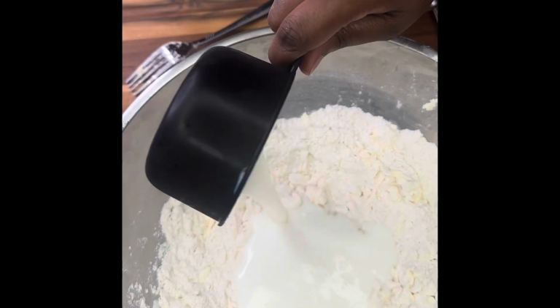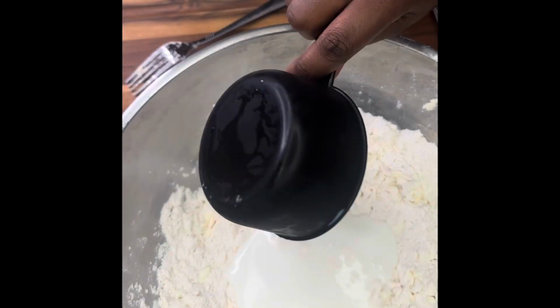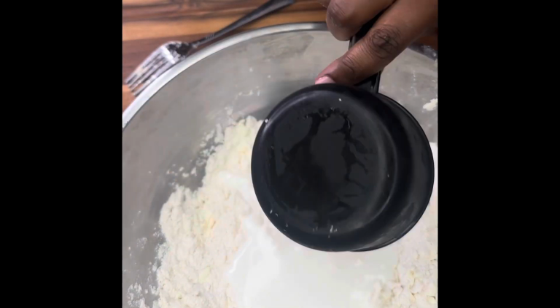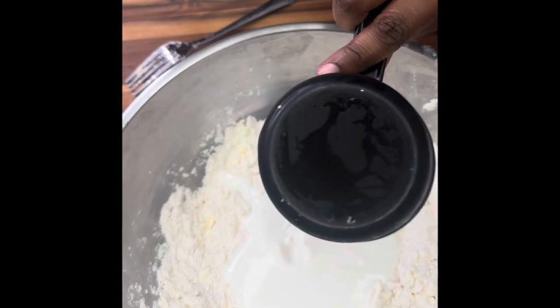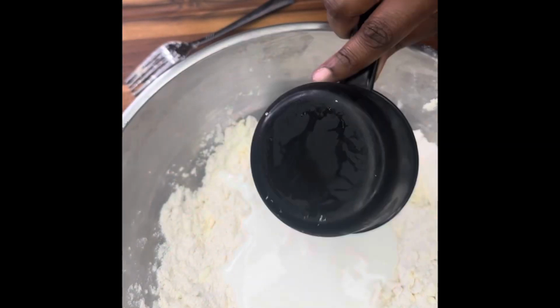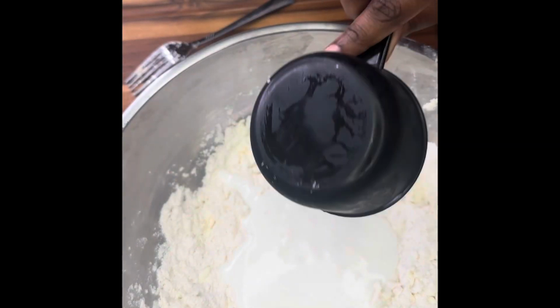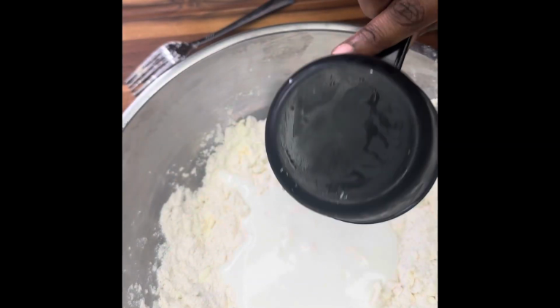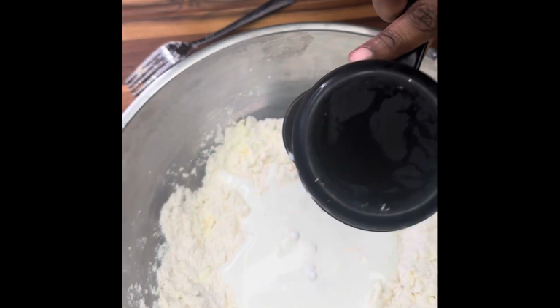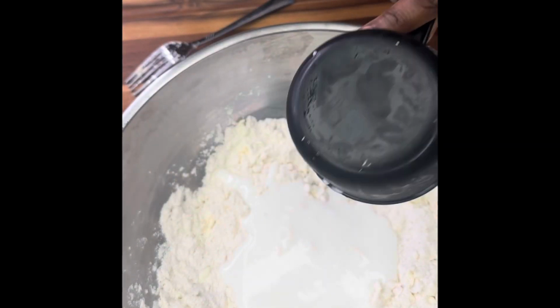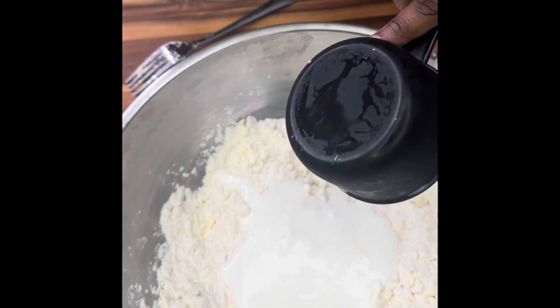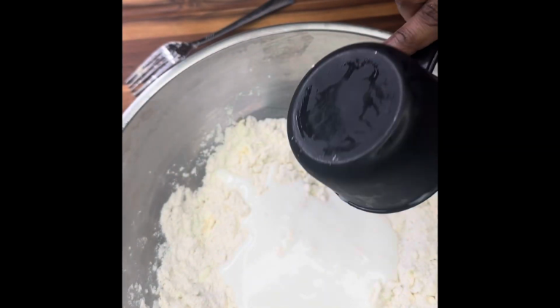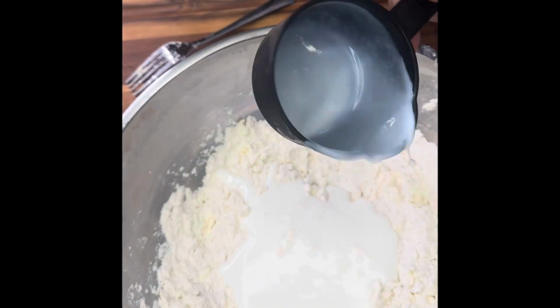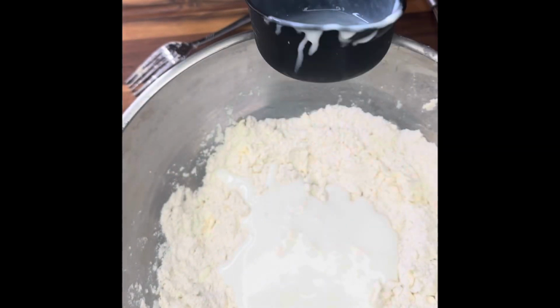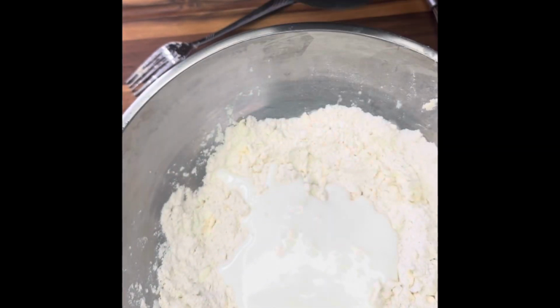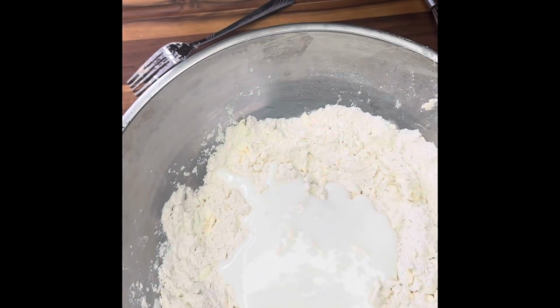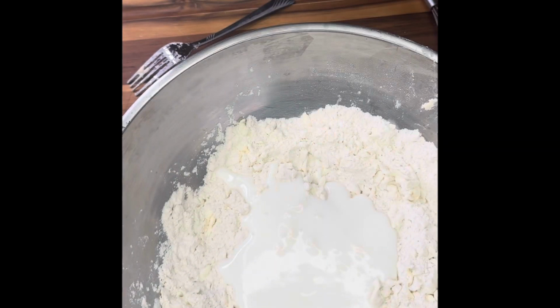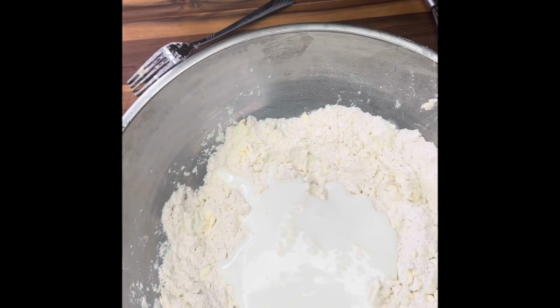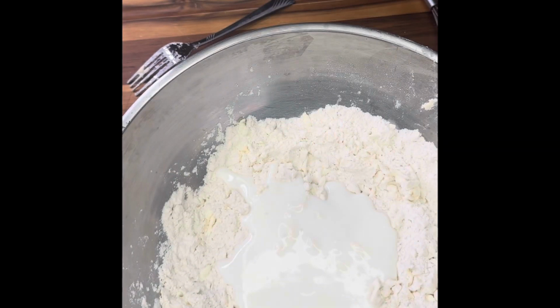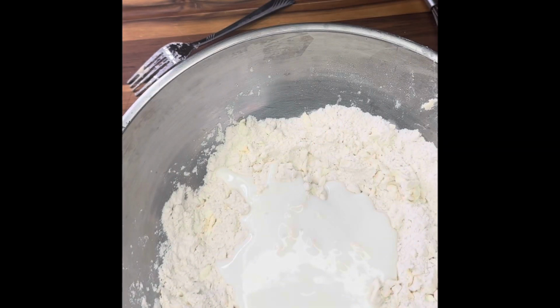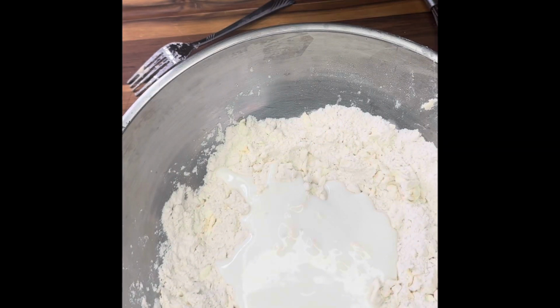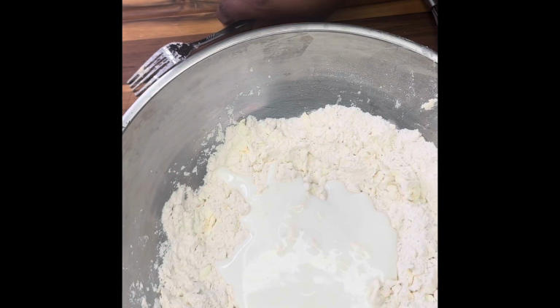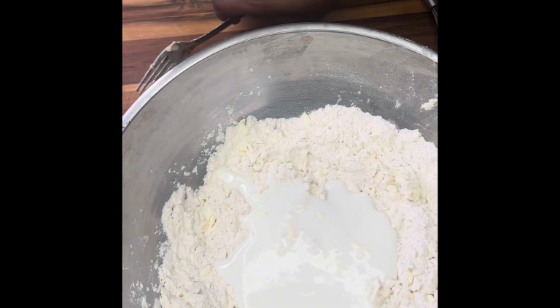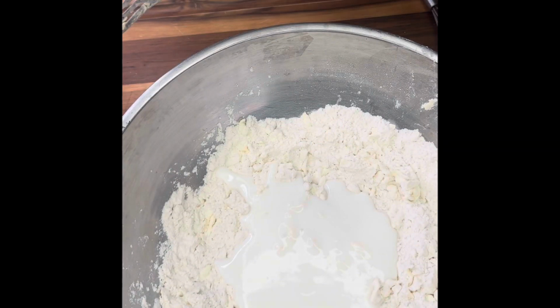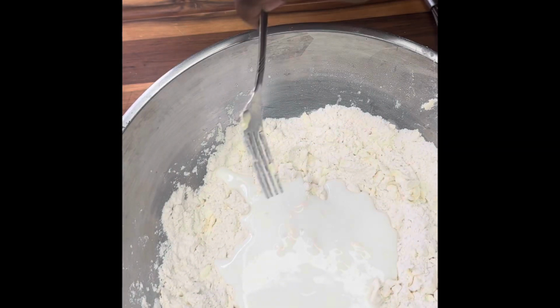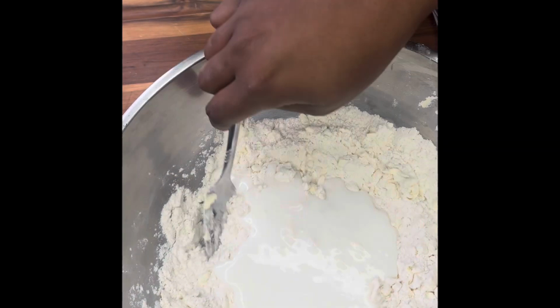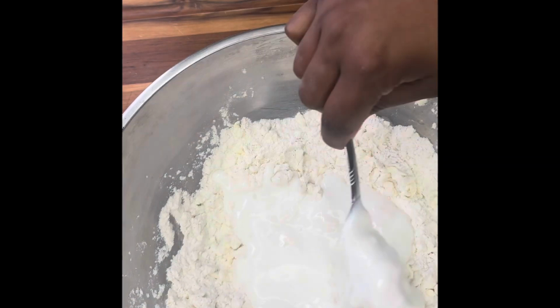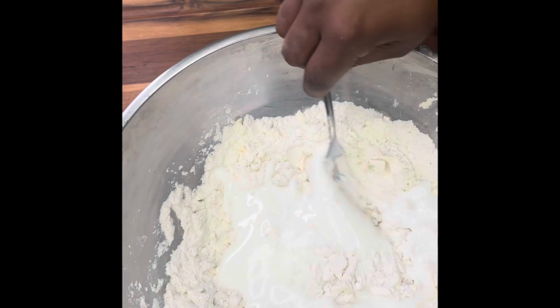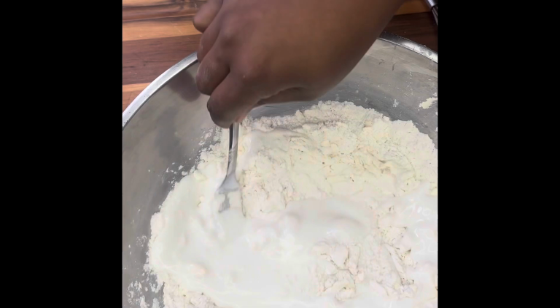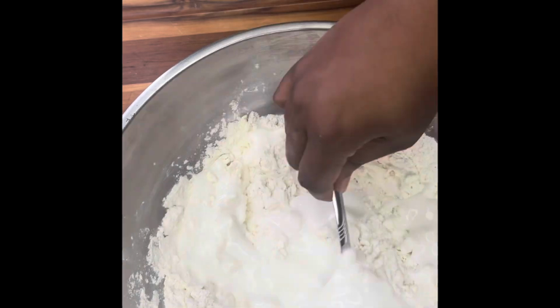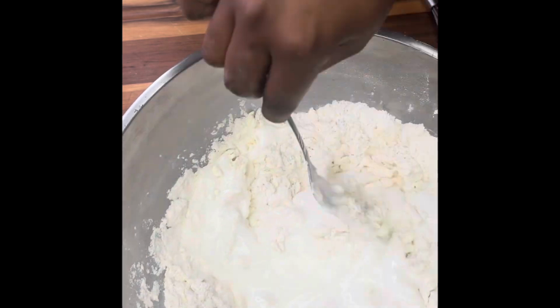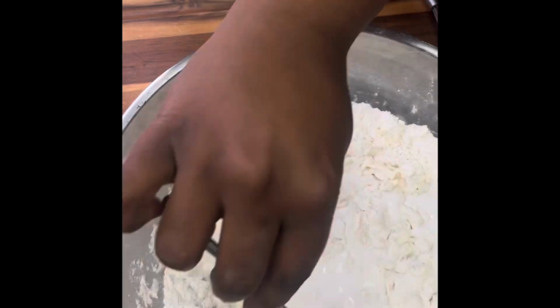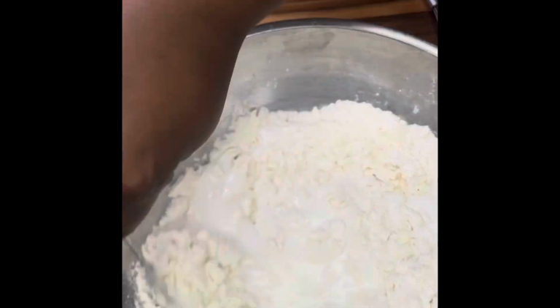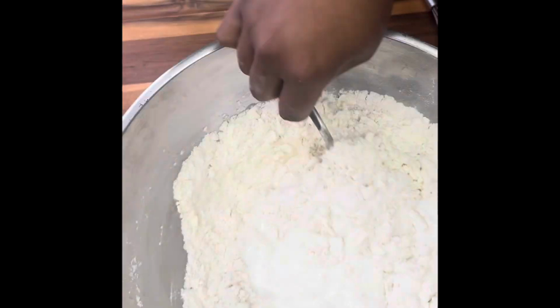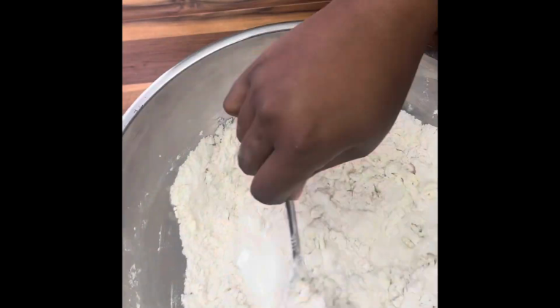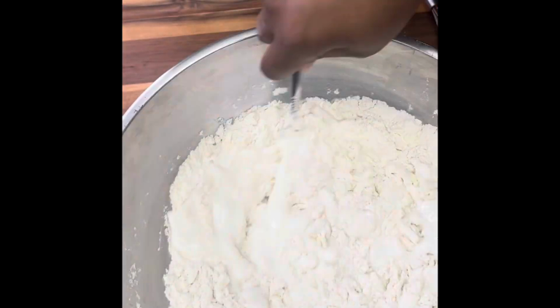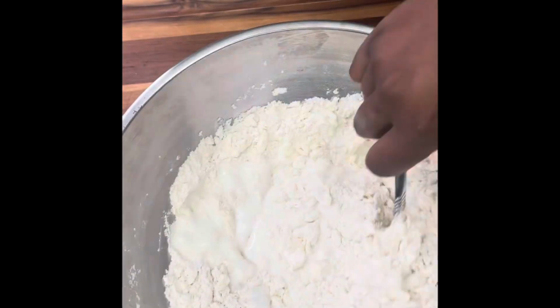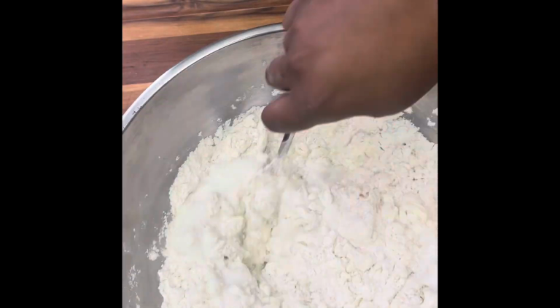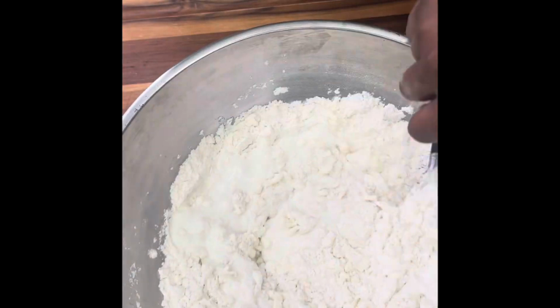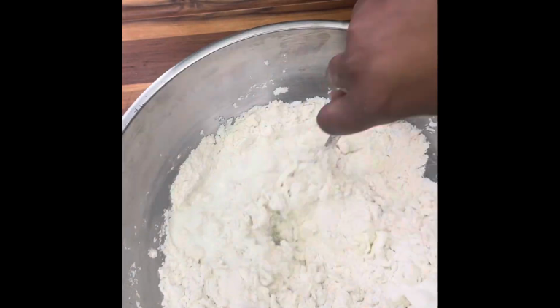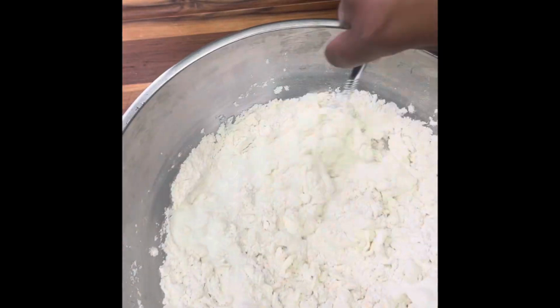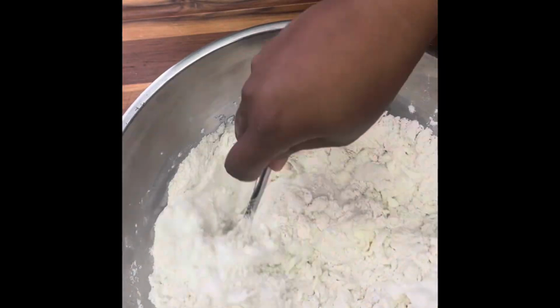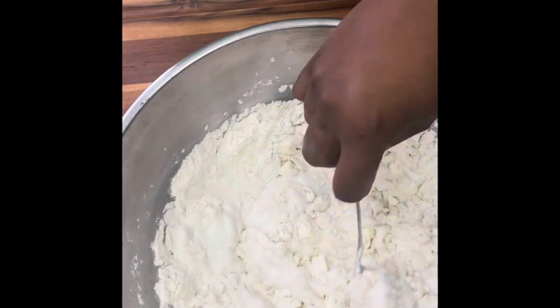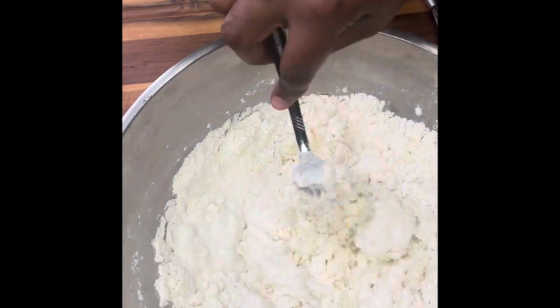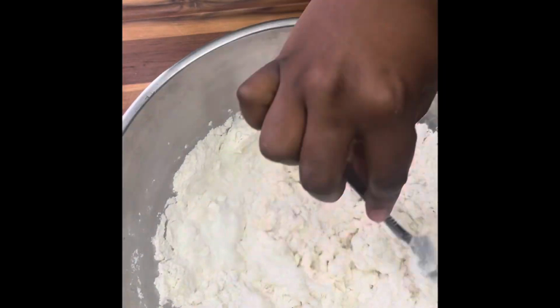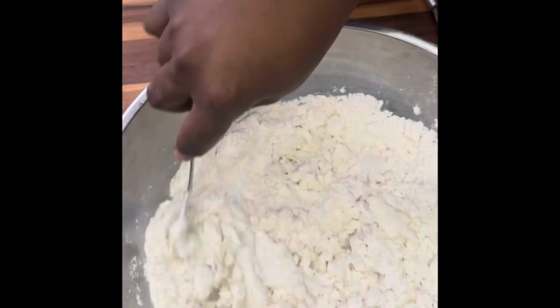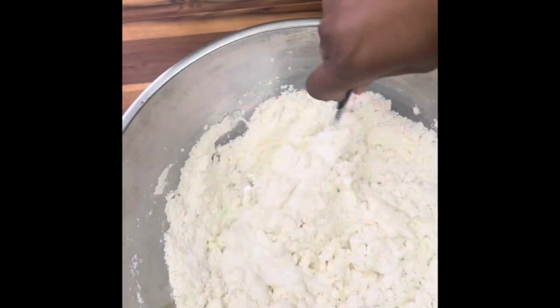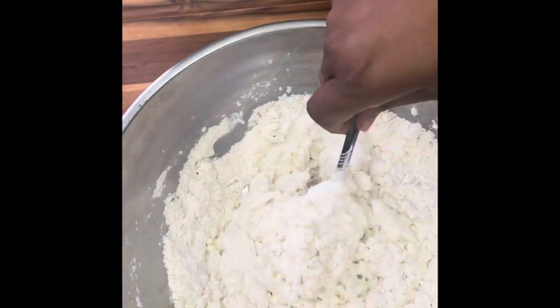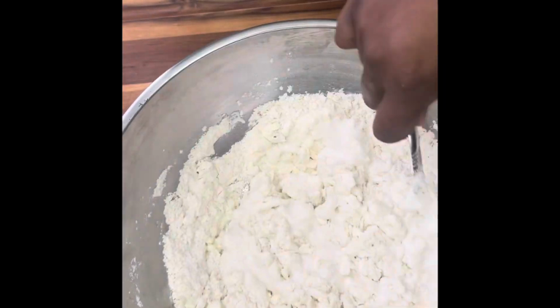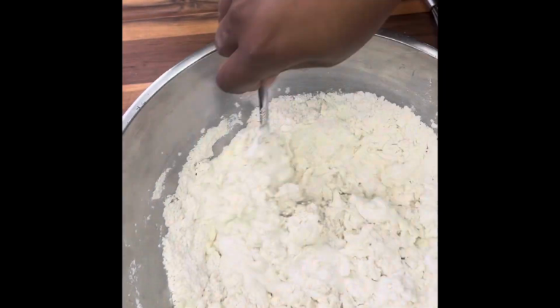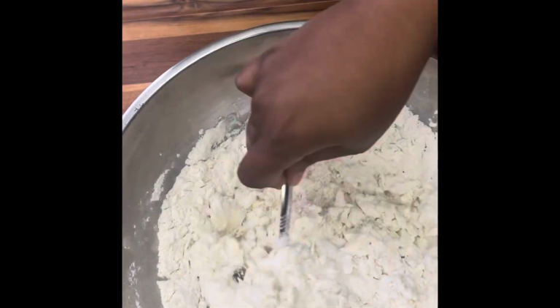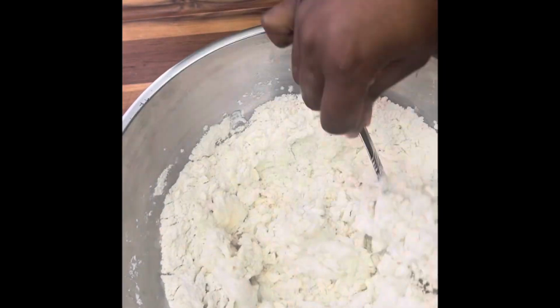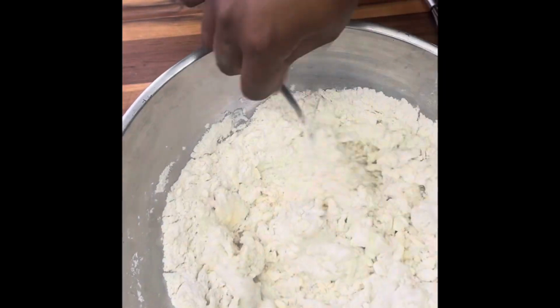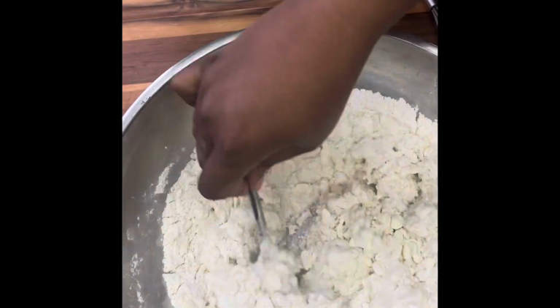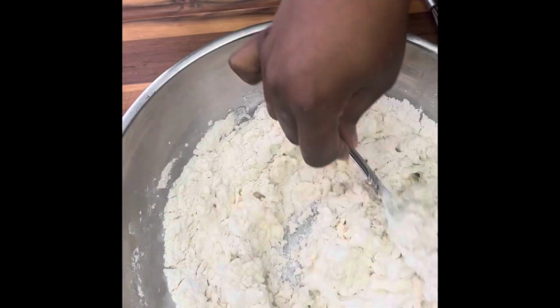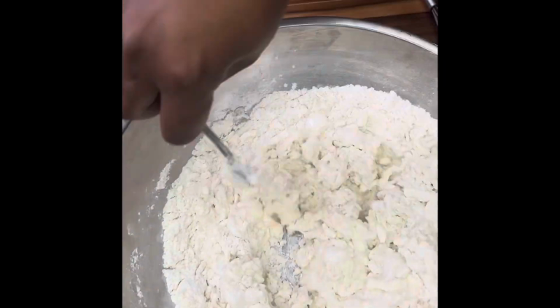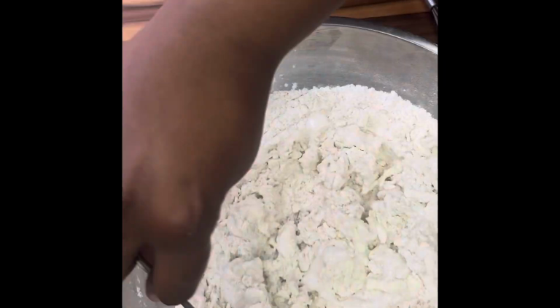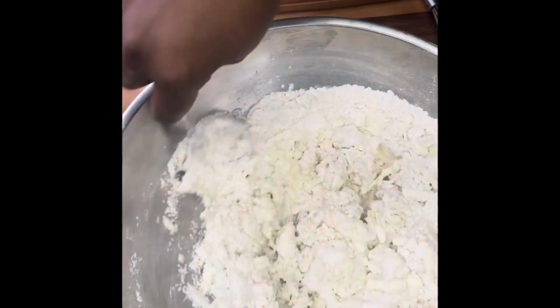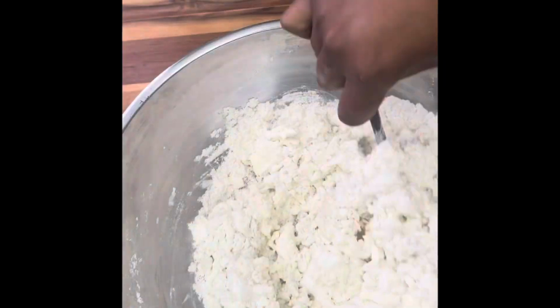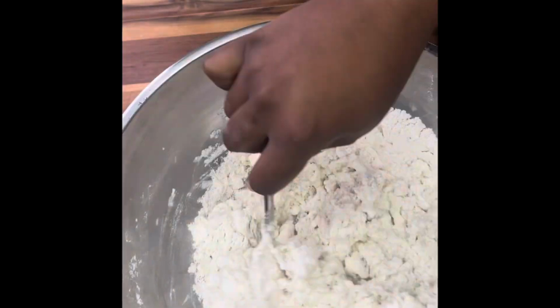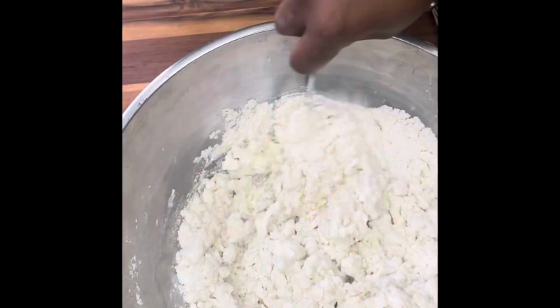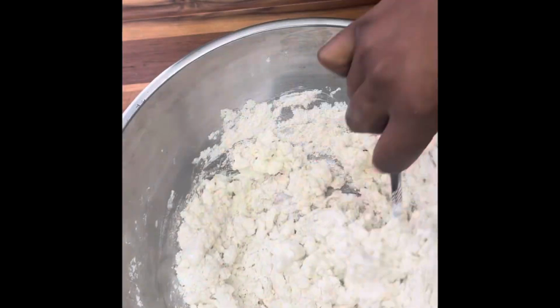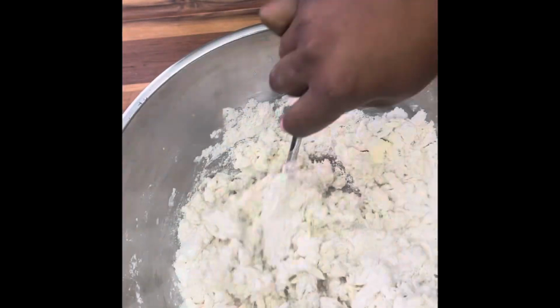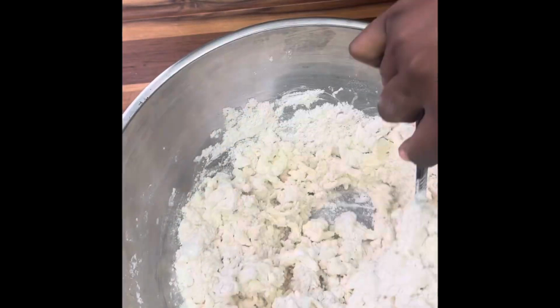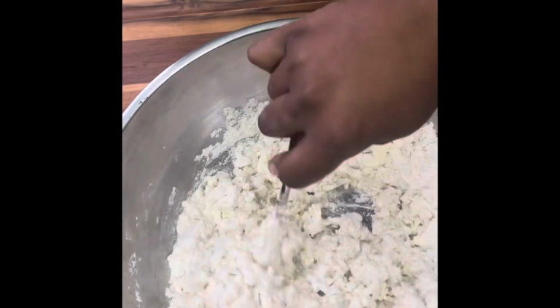We're going to add one cup of buttermilk and continue to mix it with the fork and not the whisk. You'll understand why.